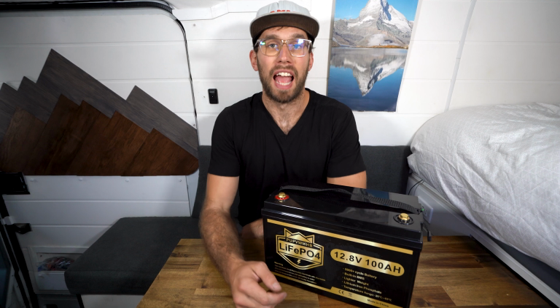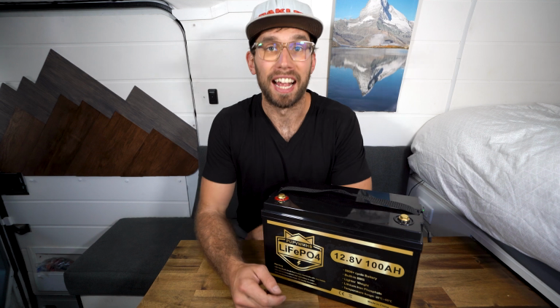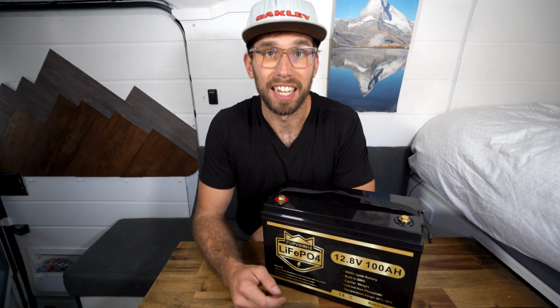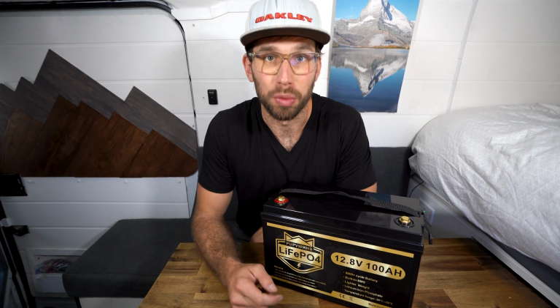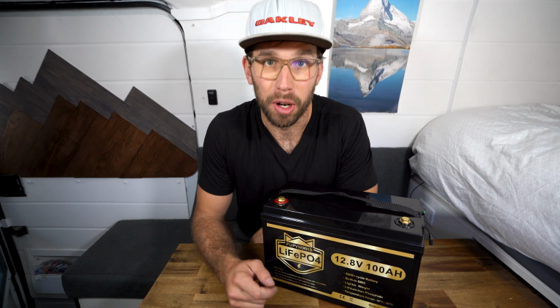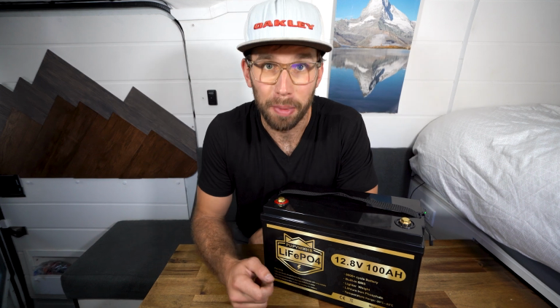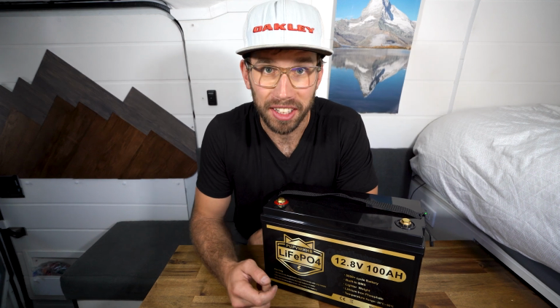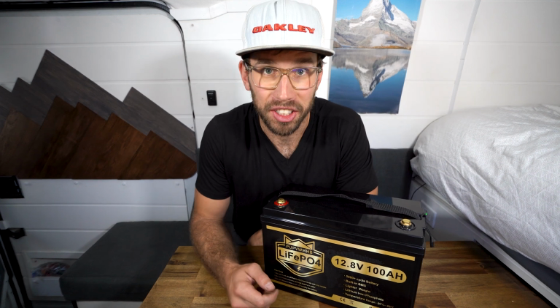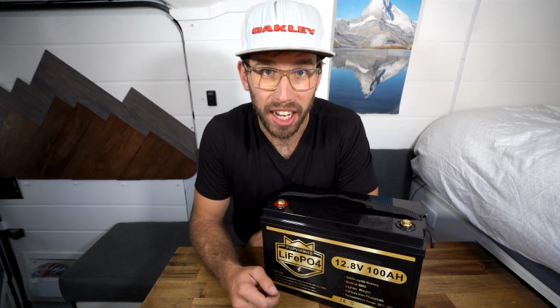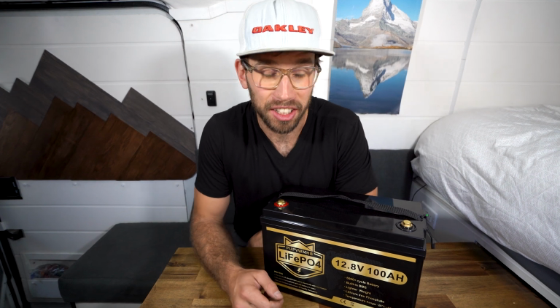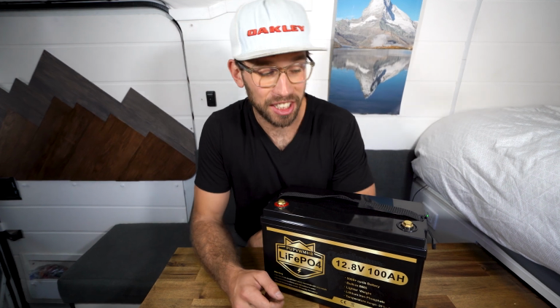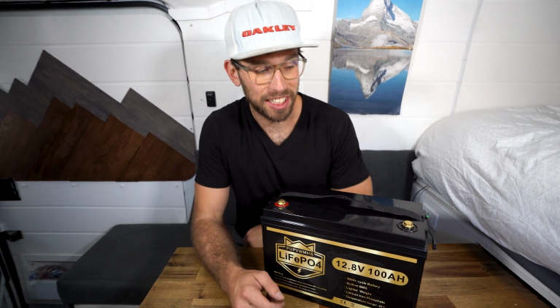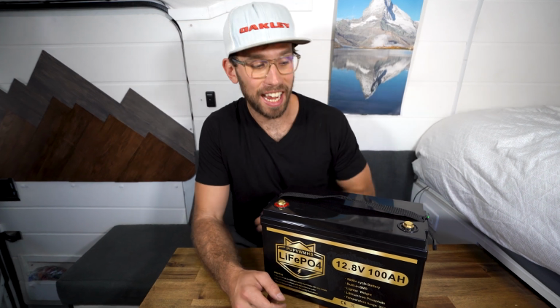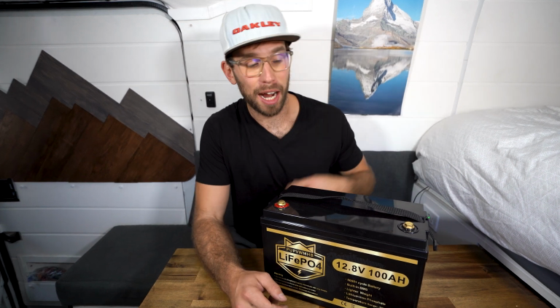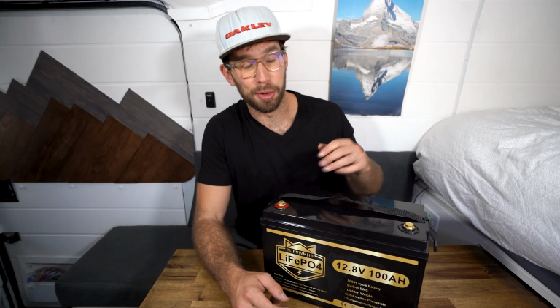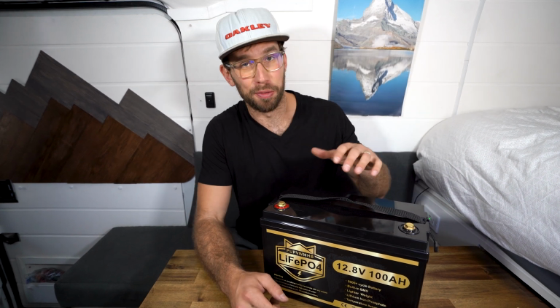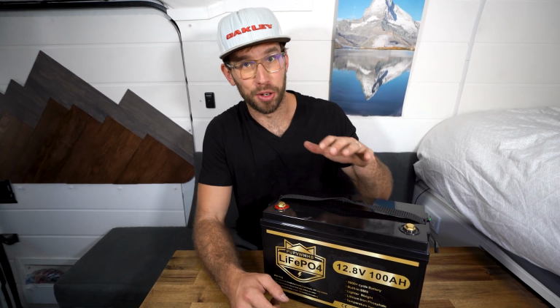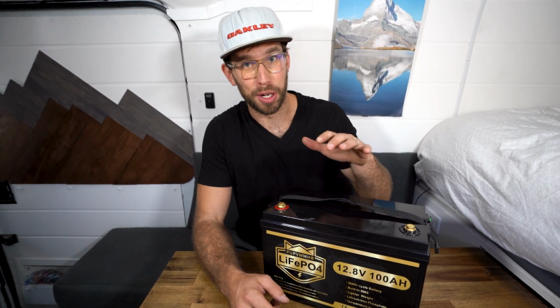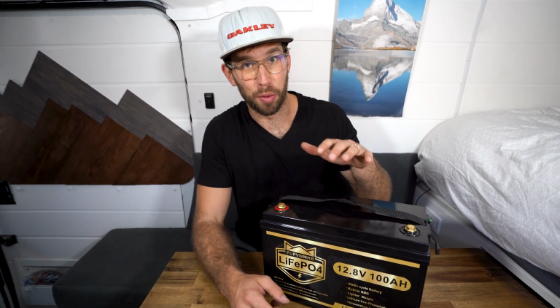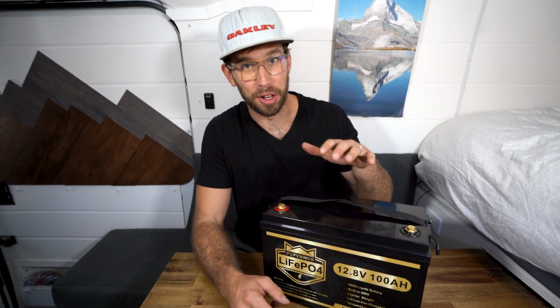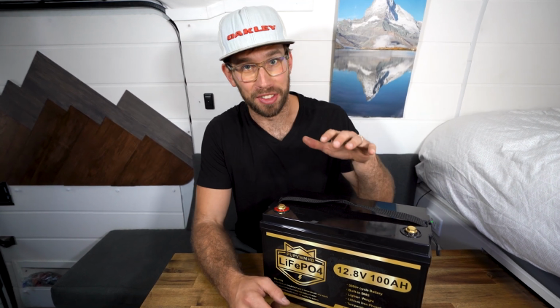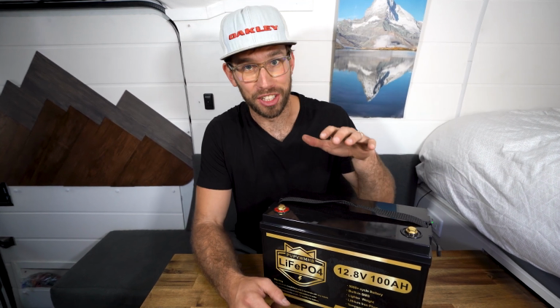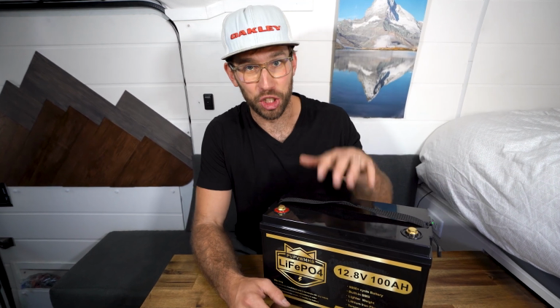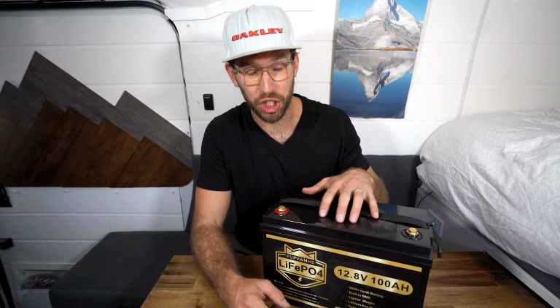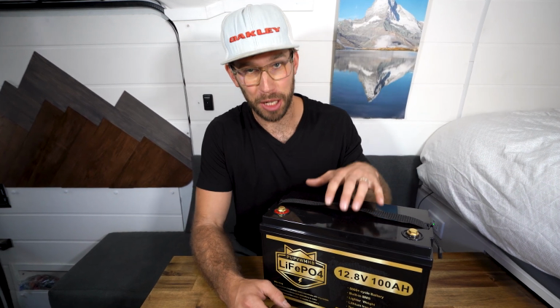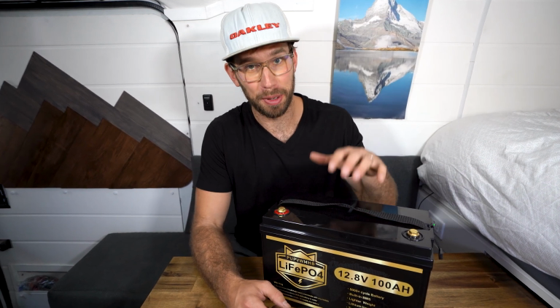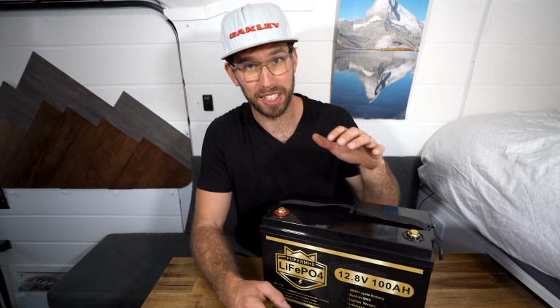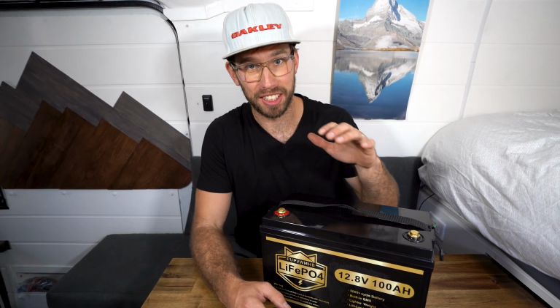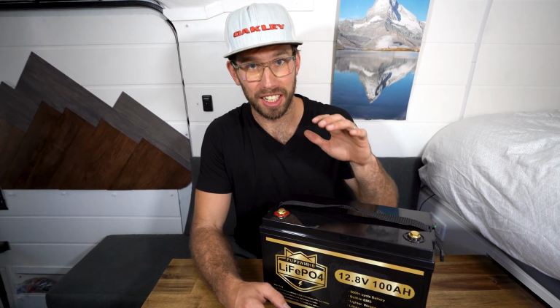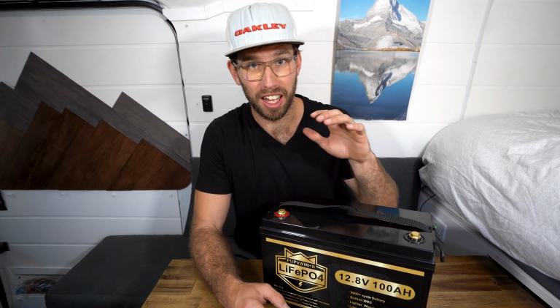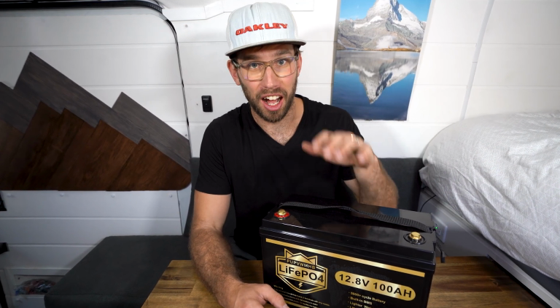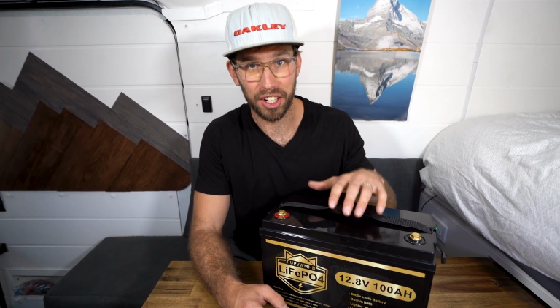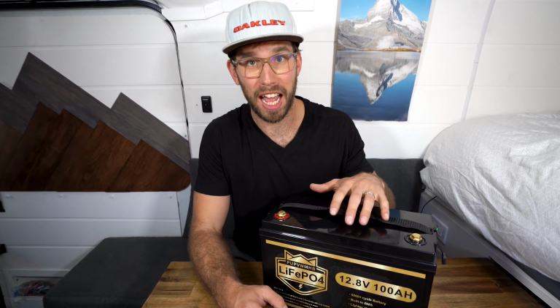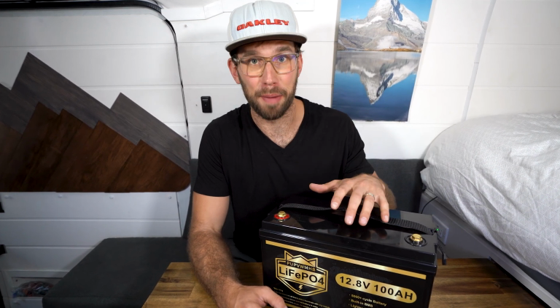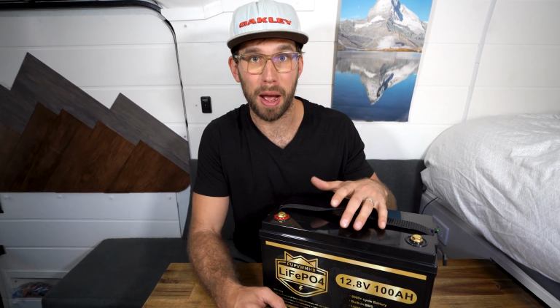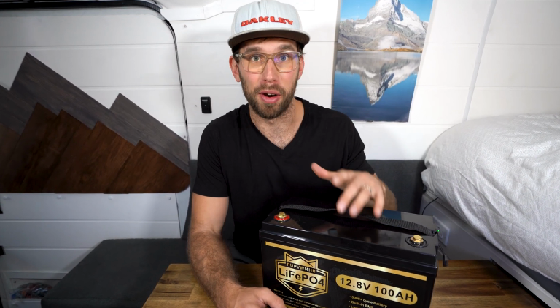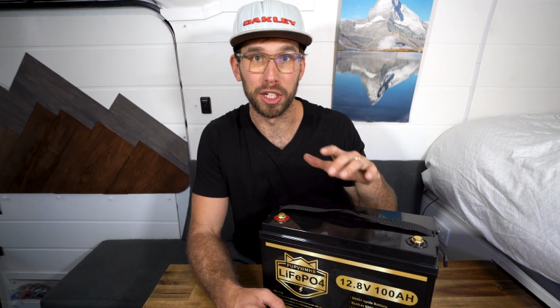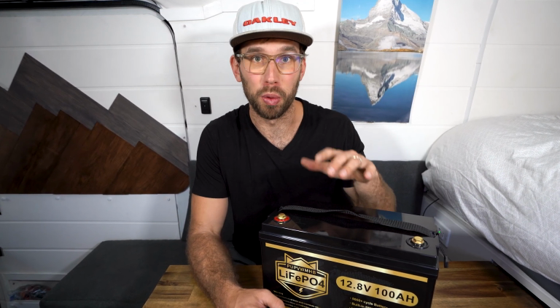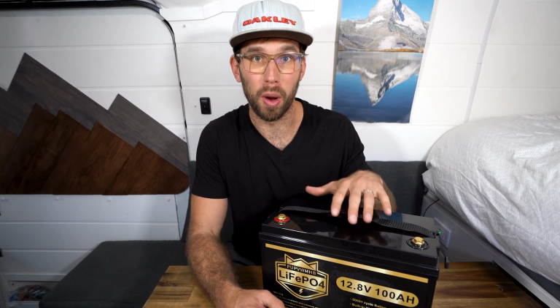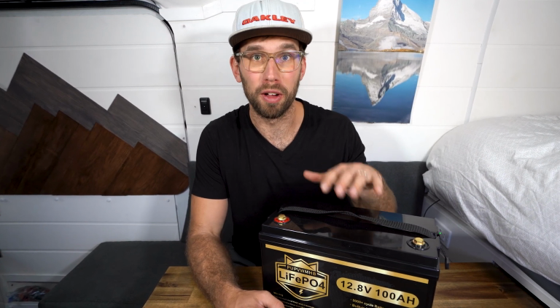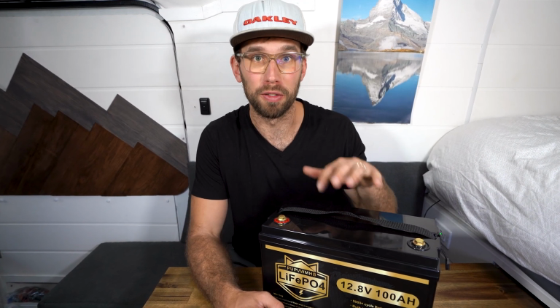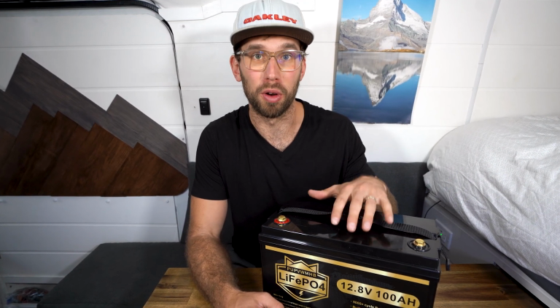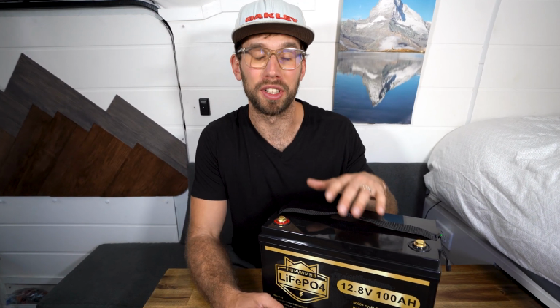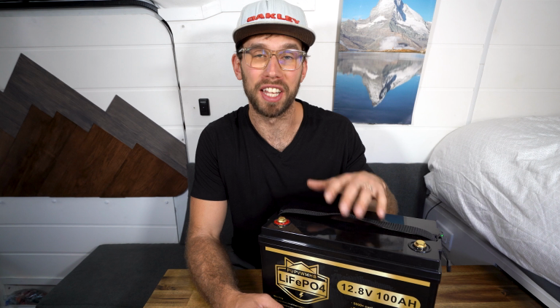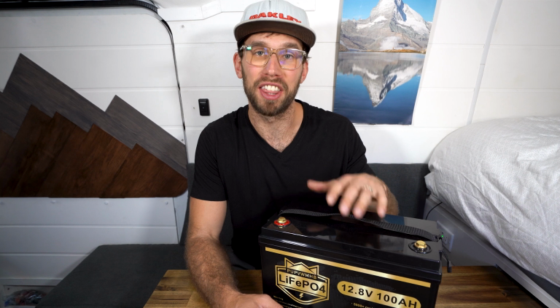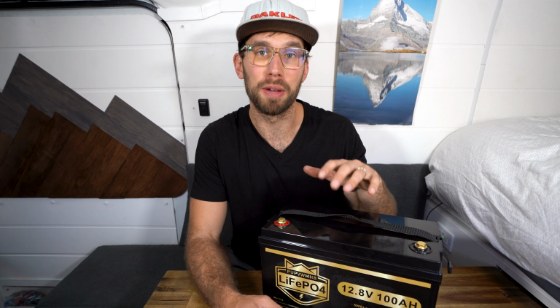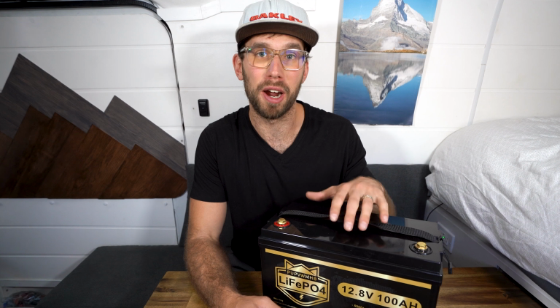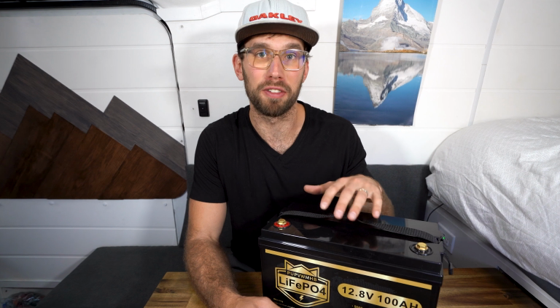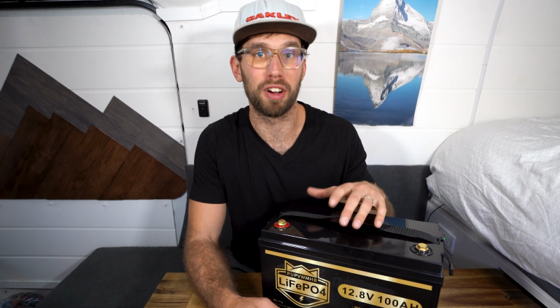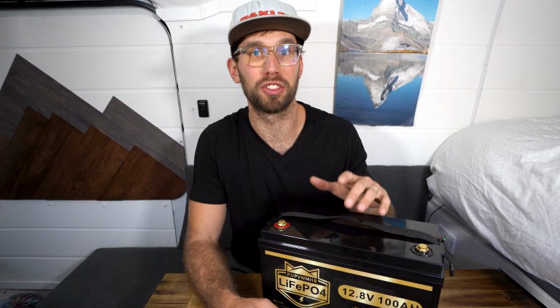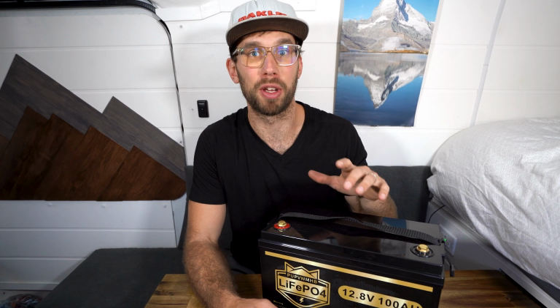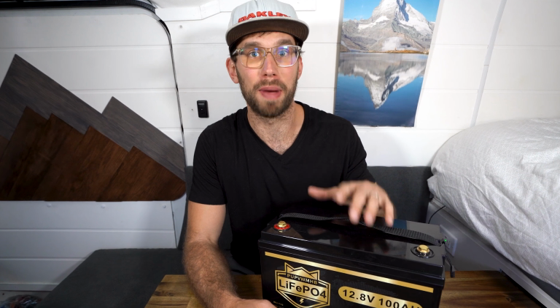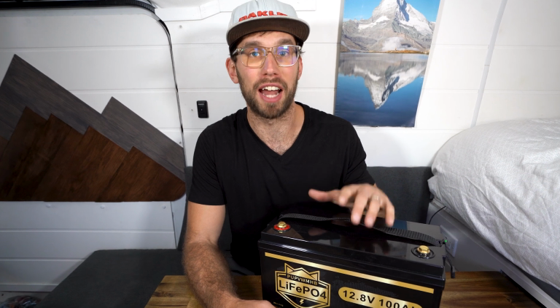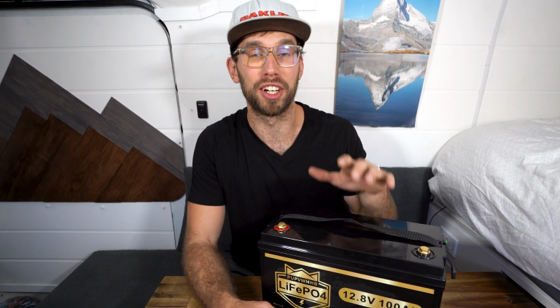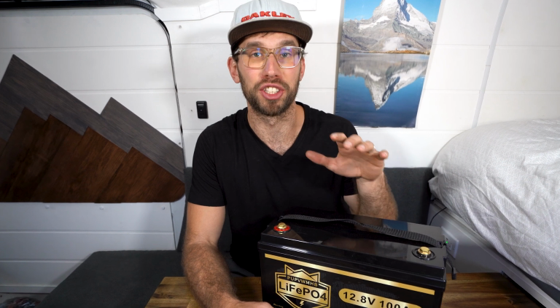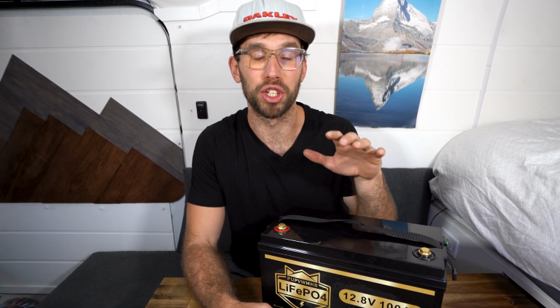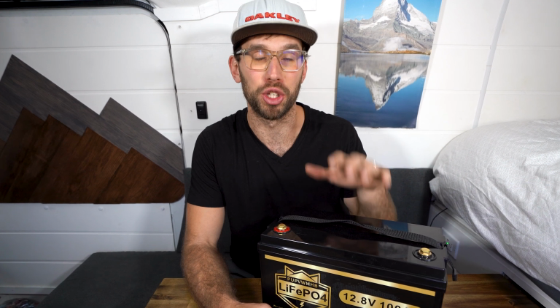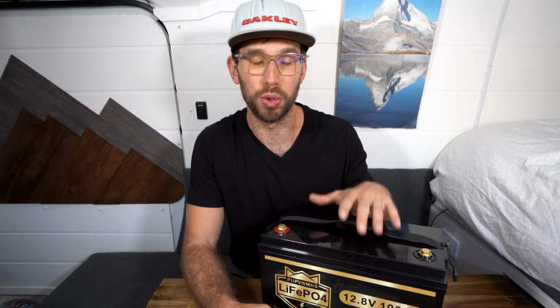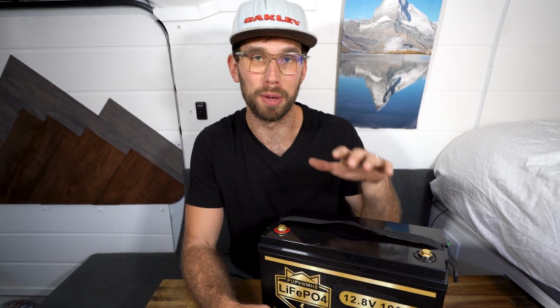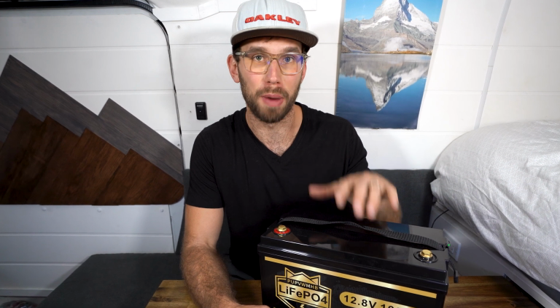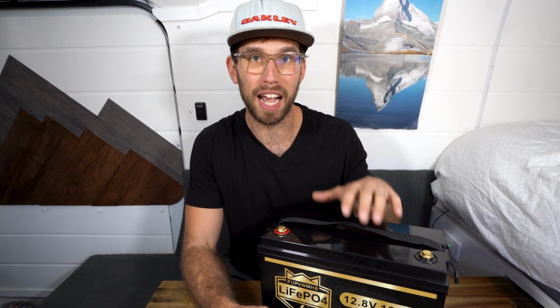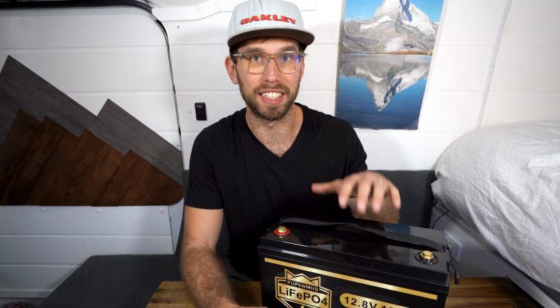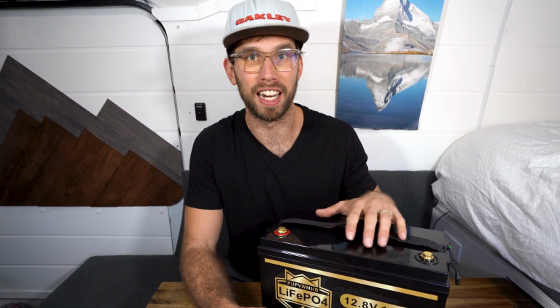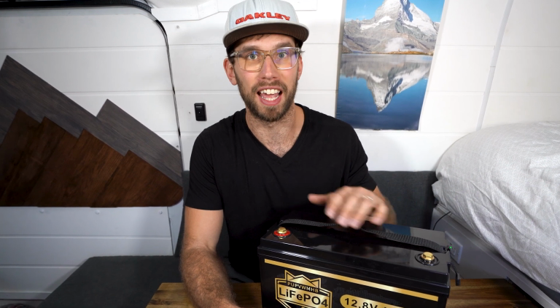Hey guys, welcome back to the channel. Today I'm reviewing one of the cheapest 100 amp hour 12 volt lithium iron phosphate batteries you can buy today.